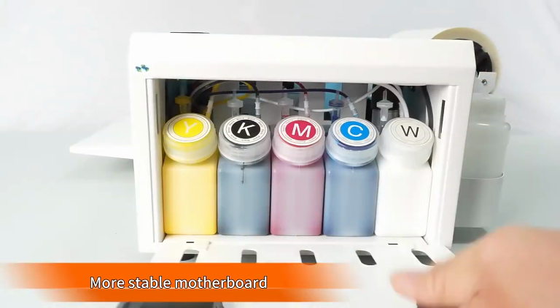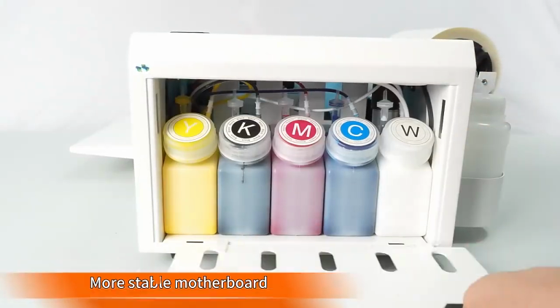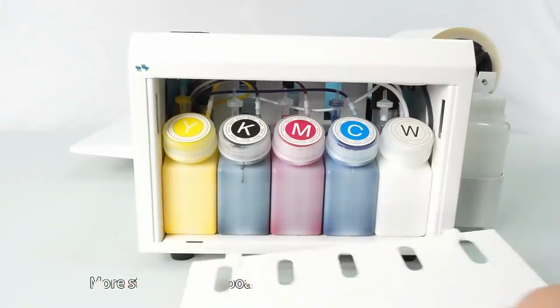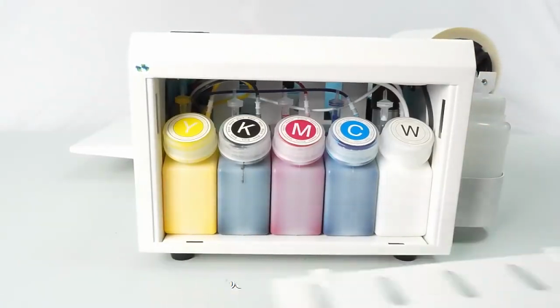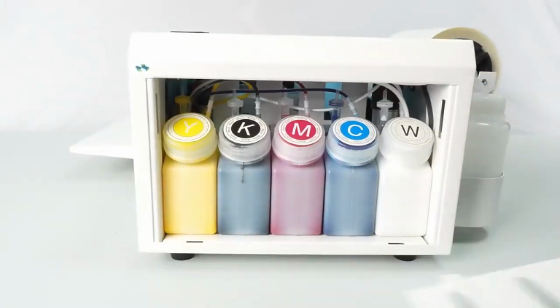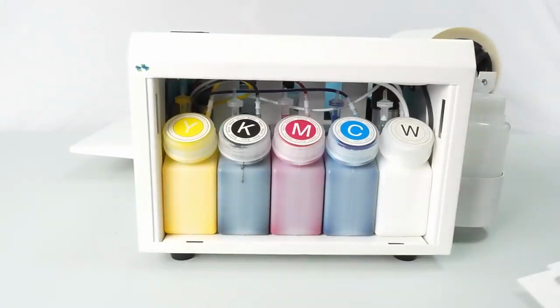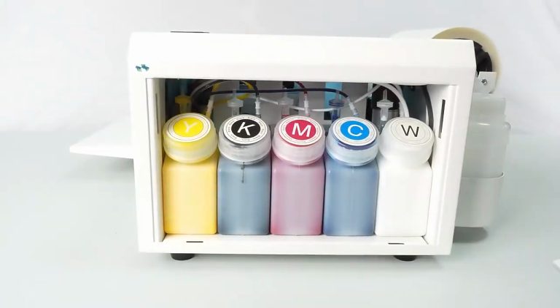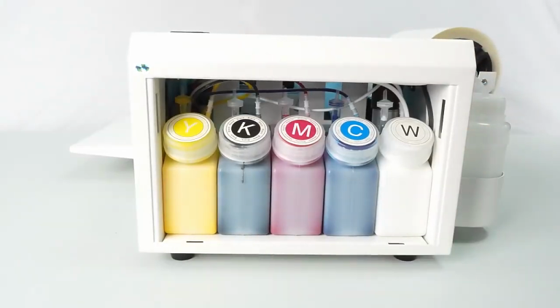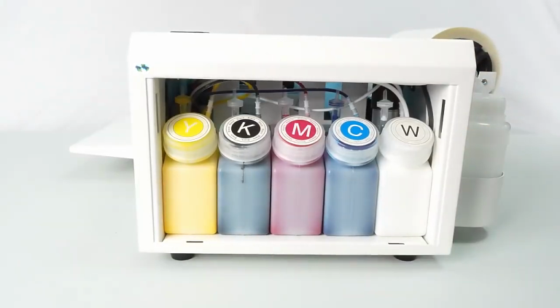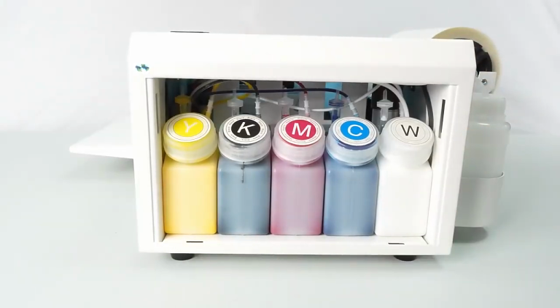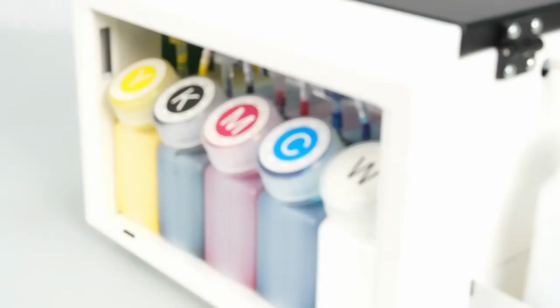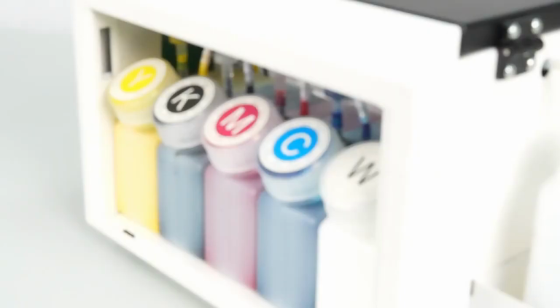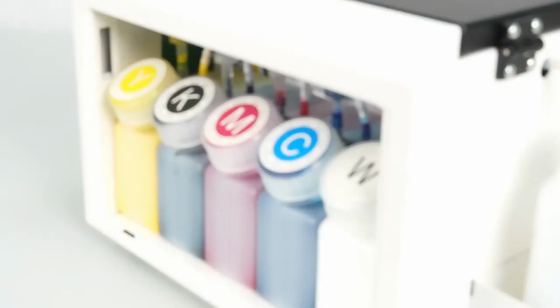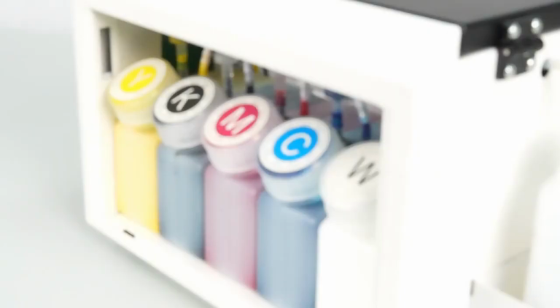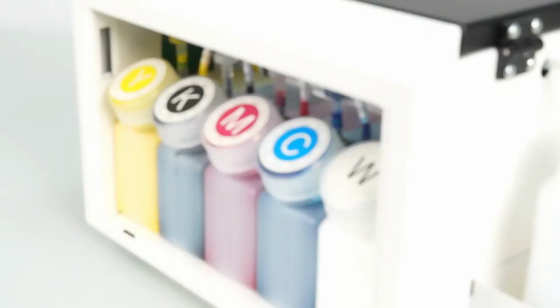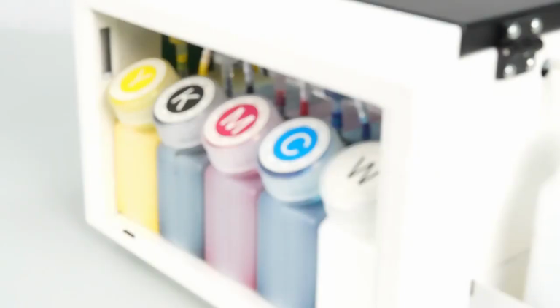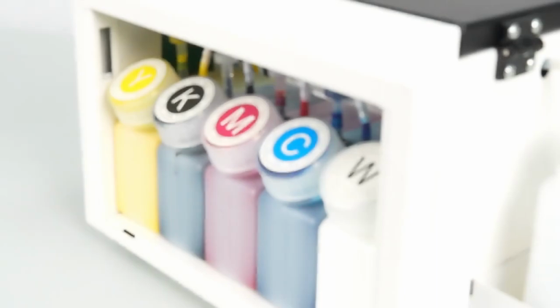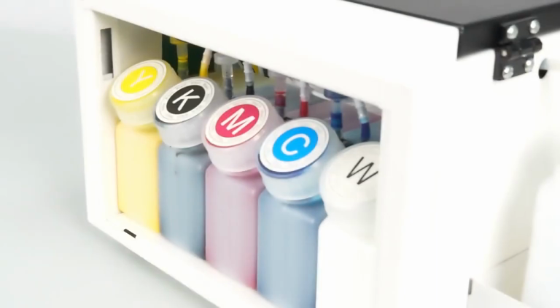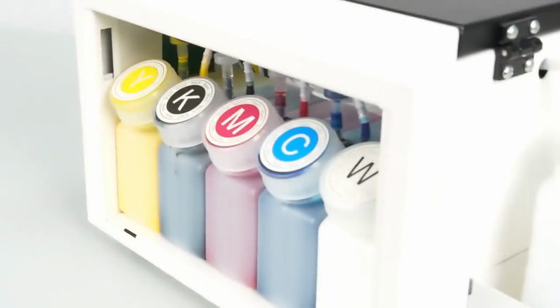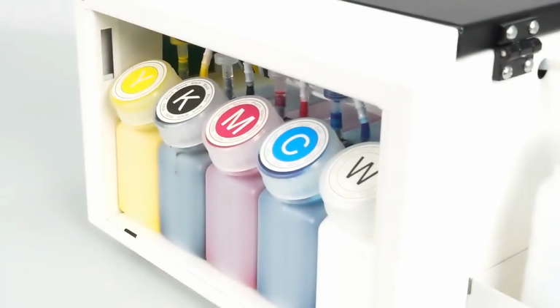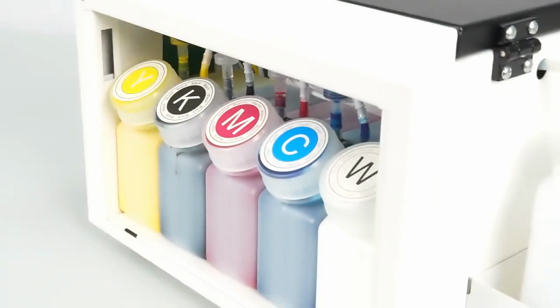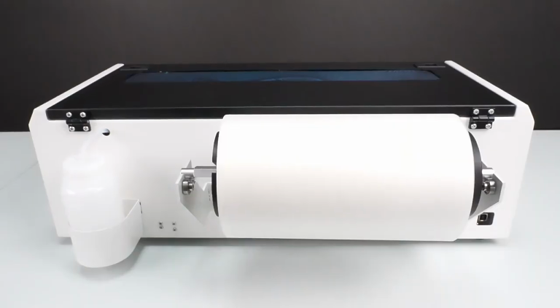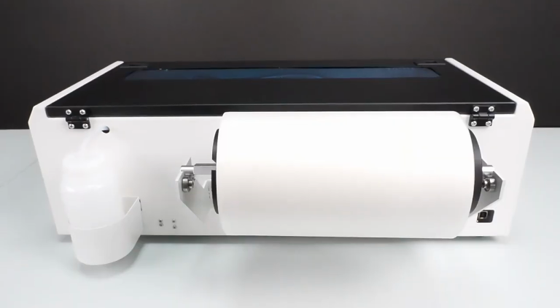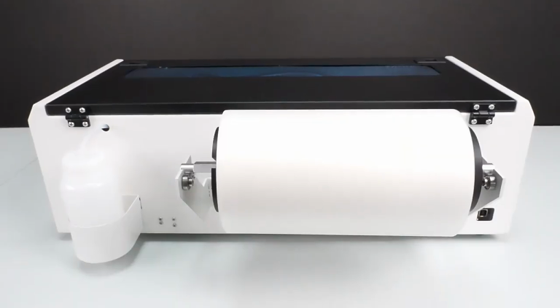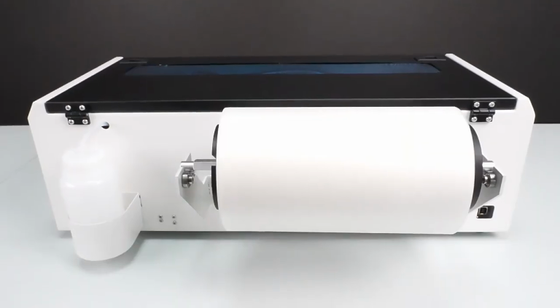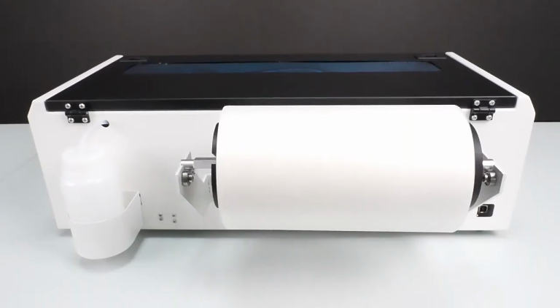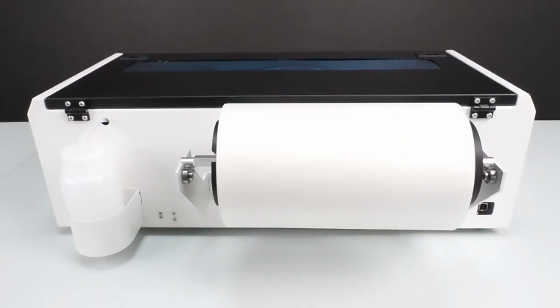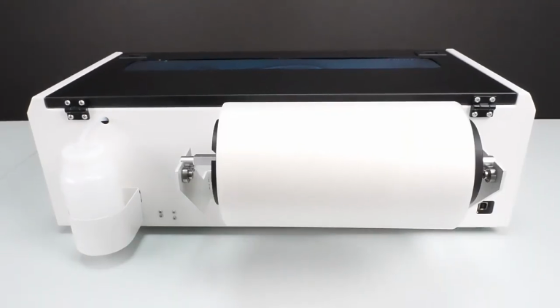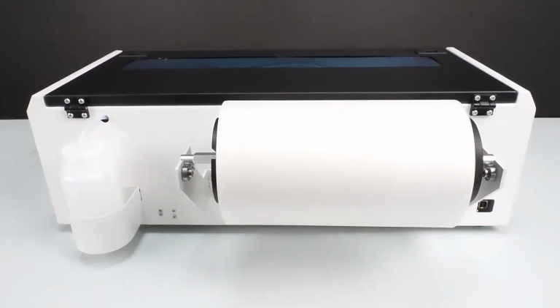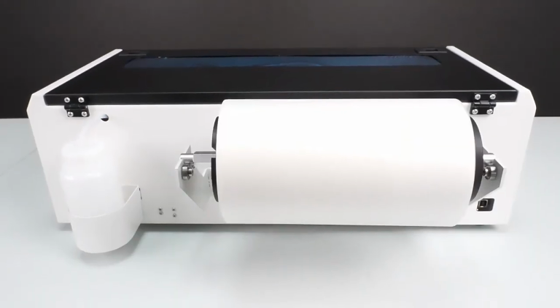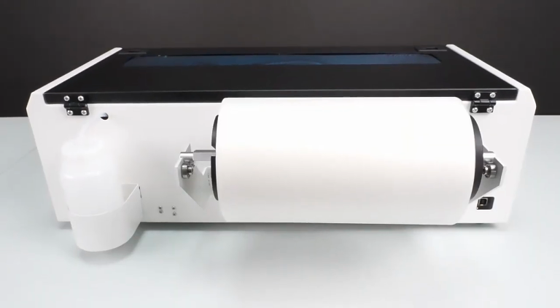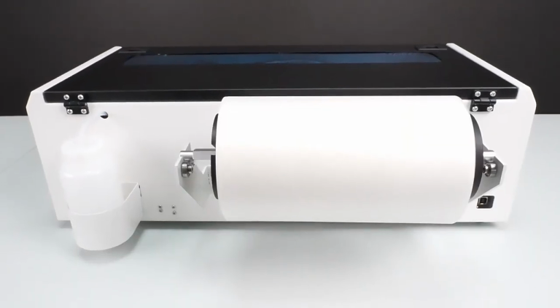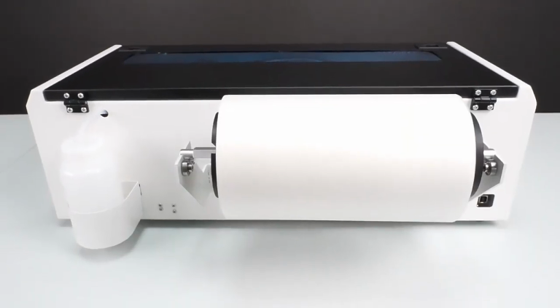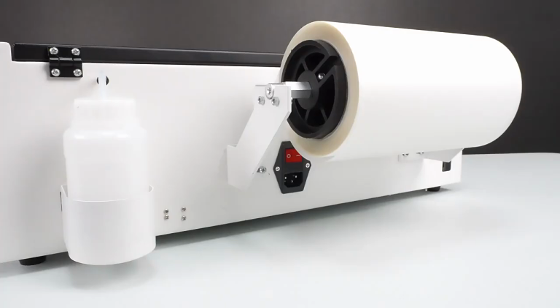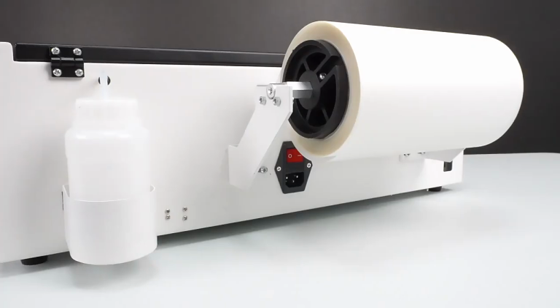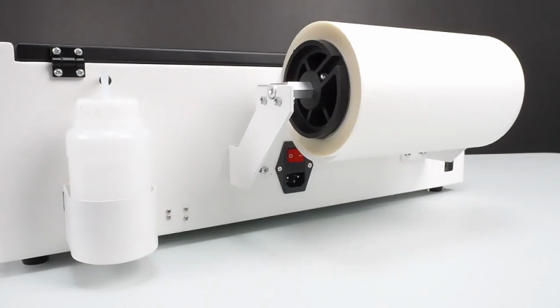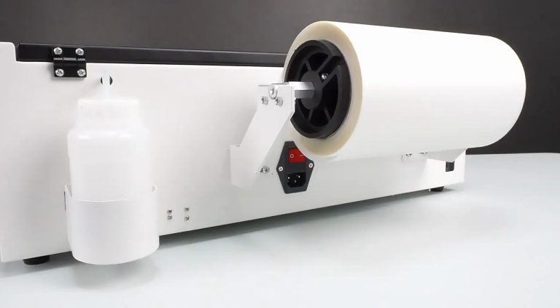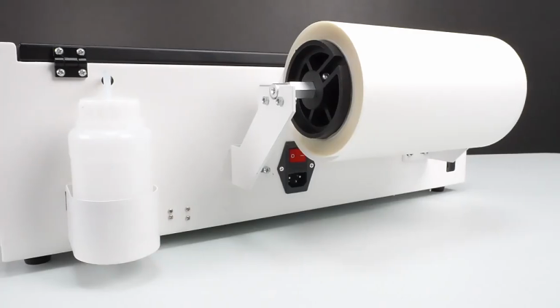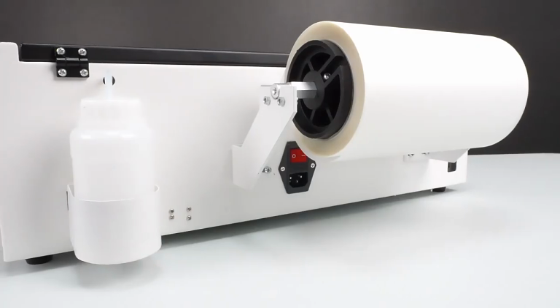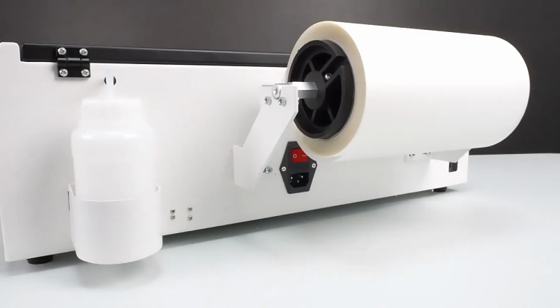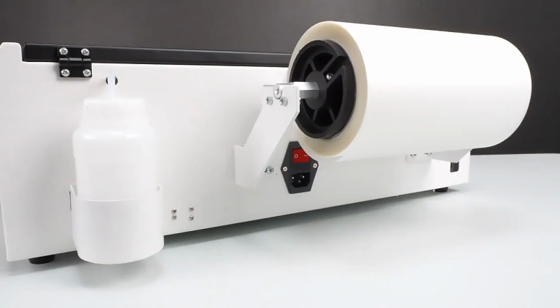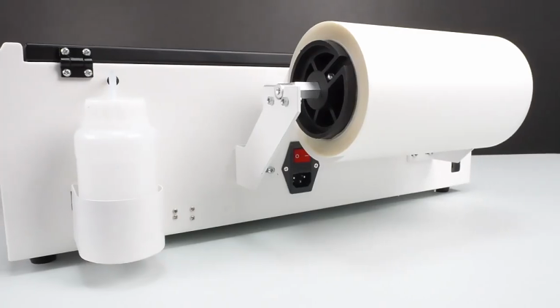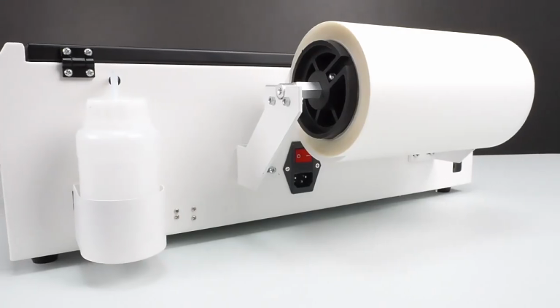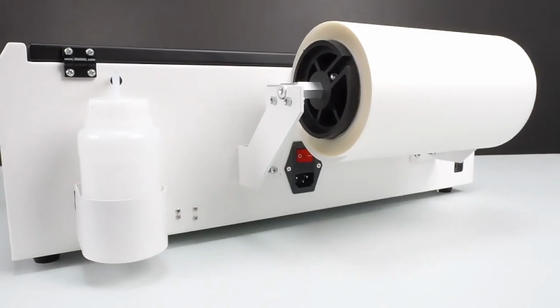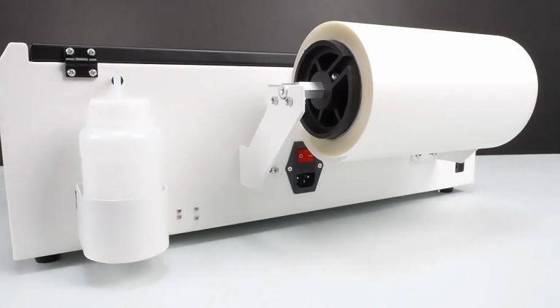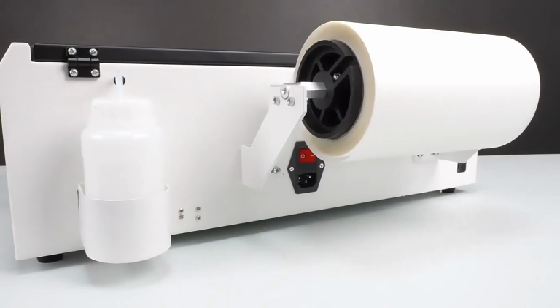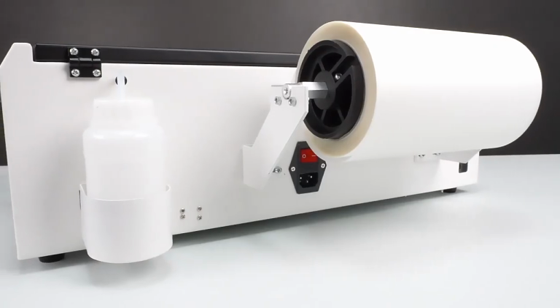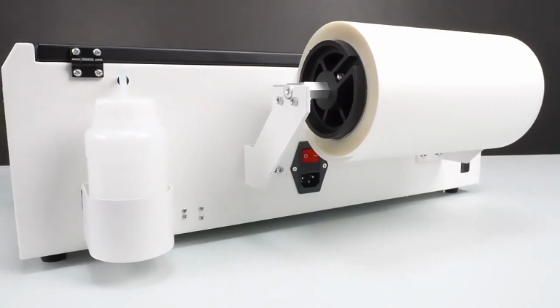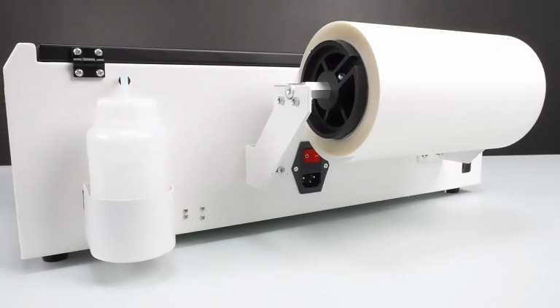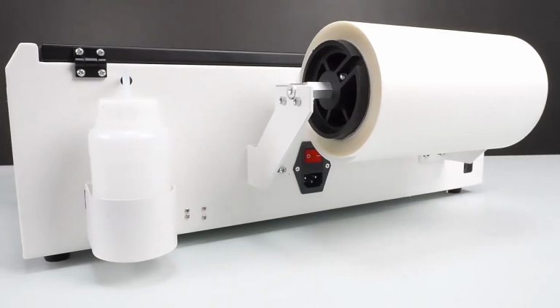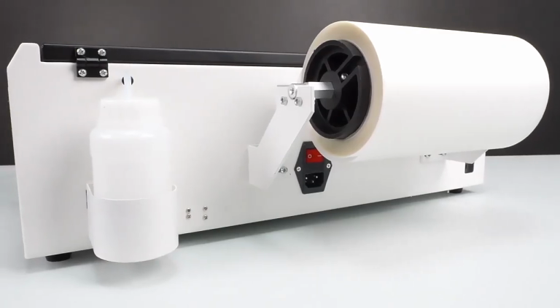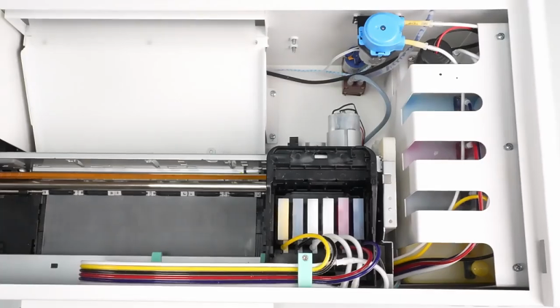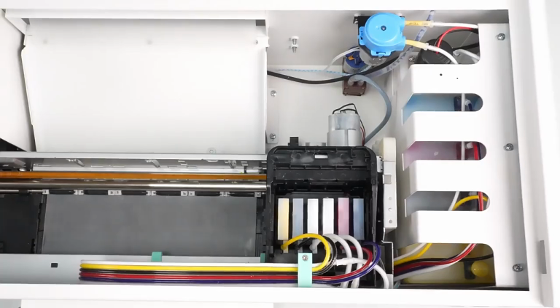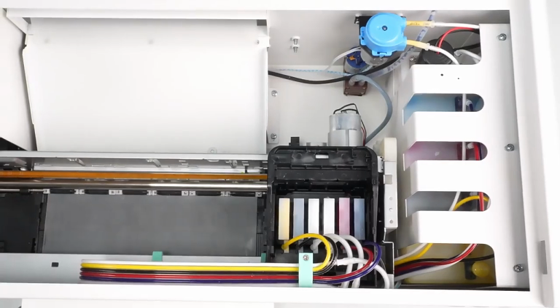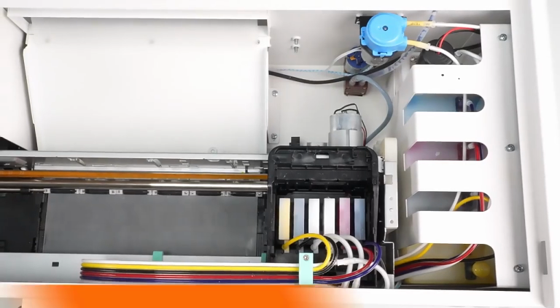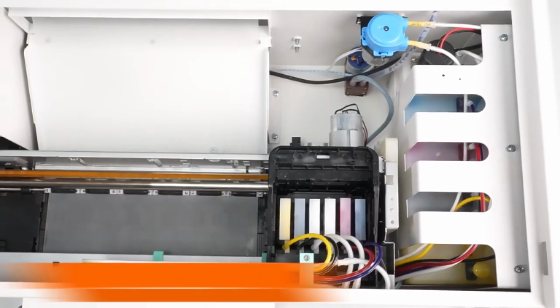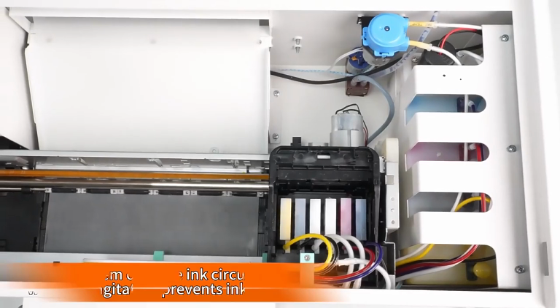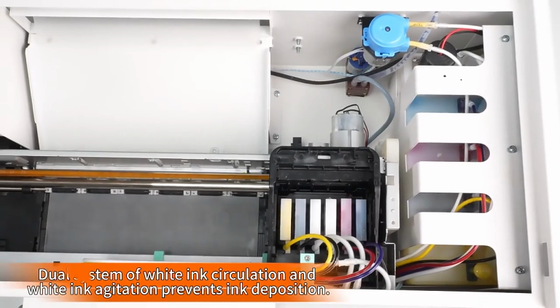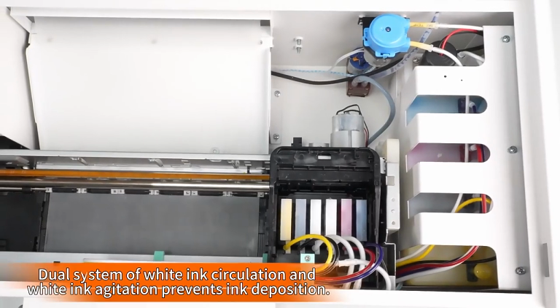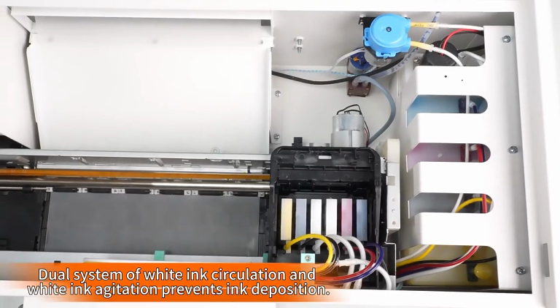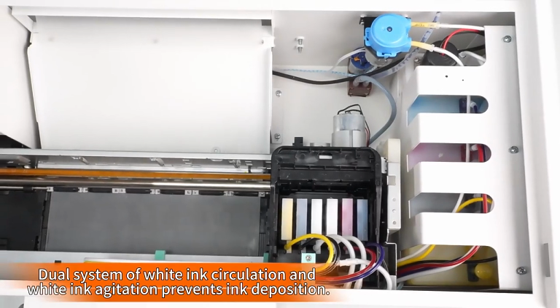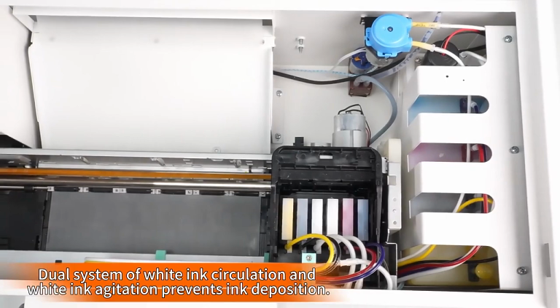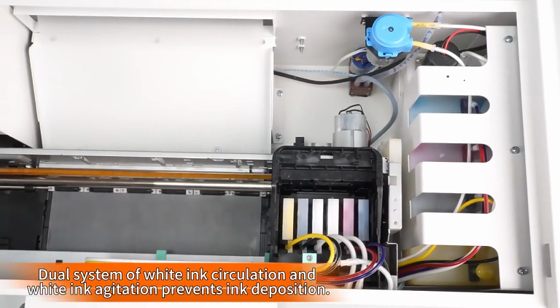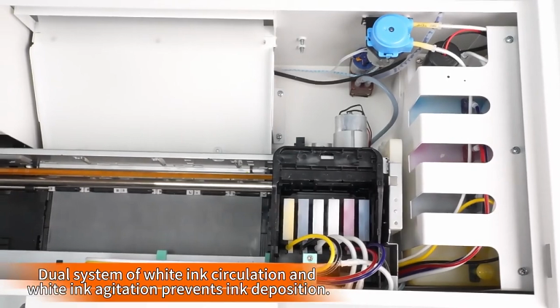Import multiple images on the workbench with the professional RIP software, allowing you to output different patterns at once.